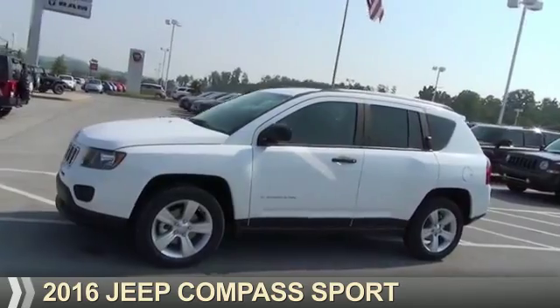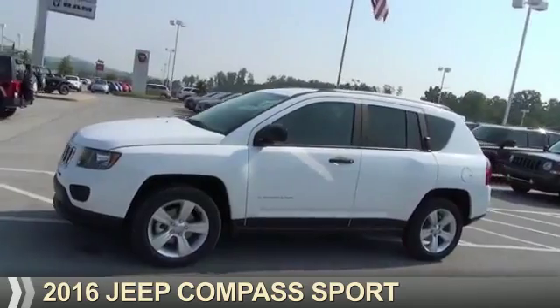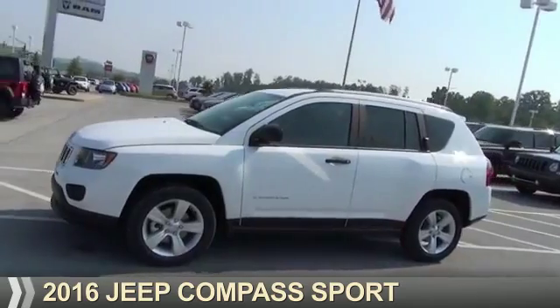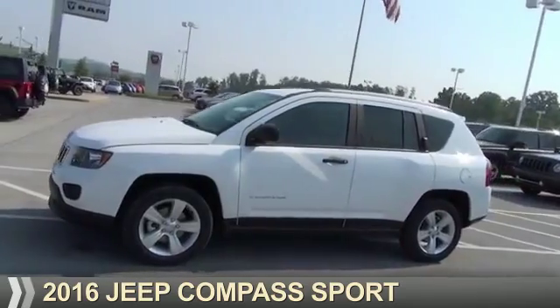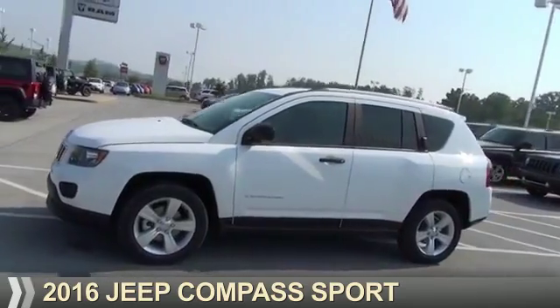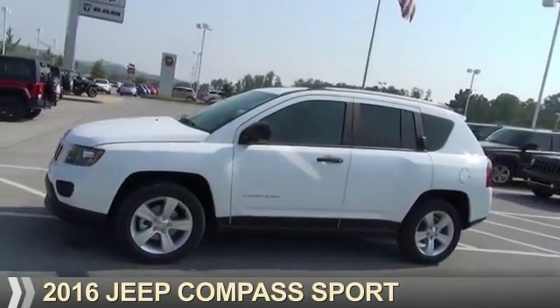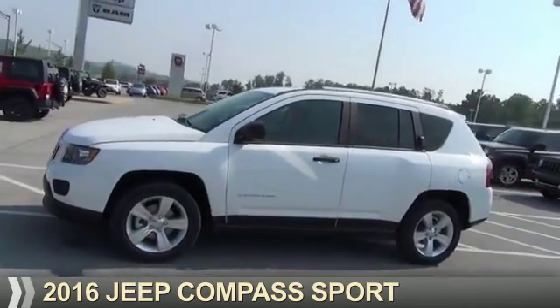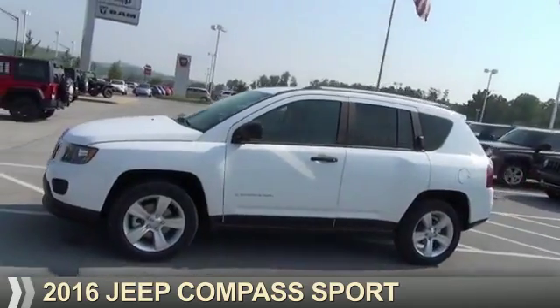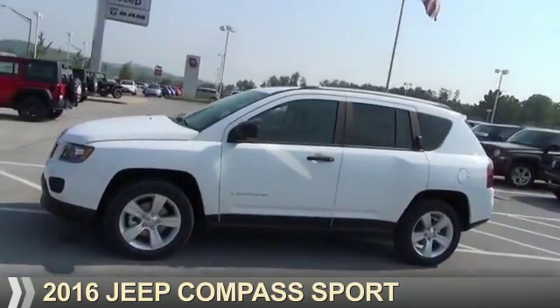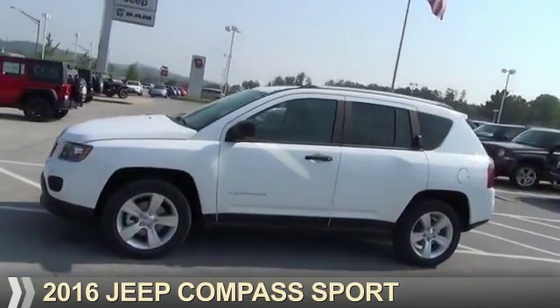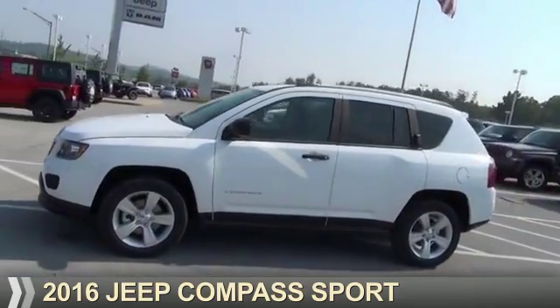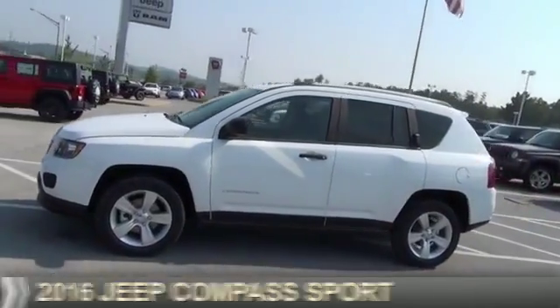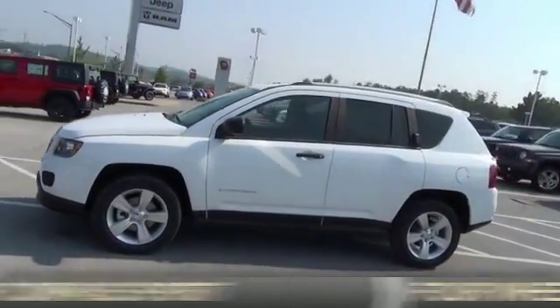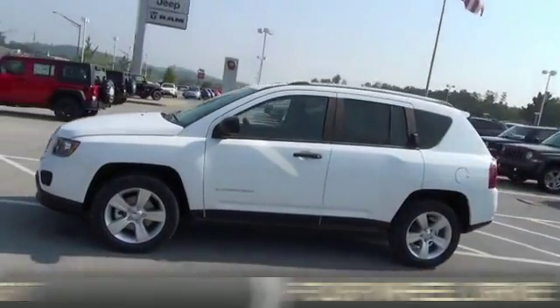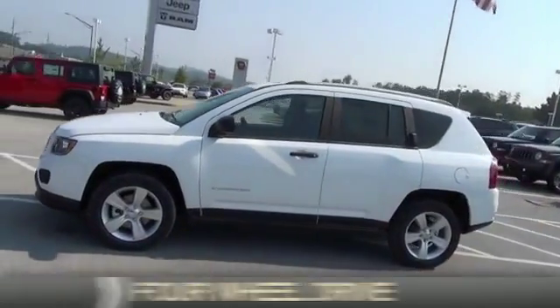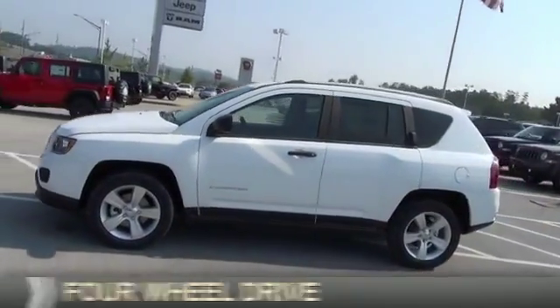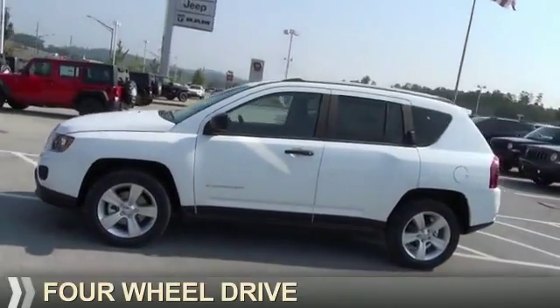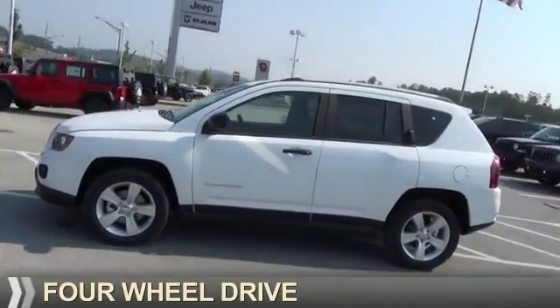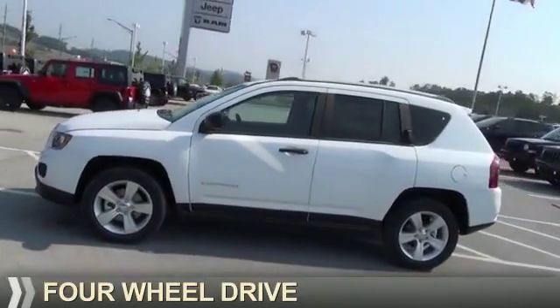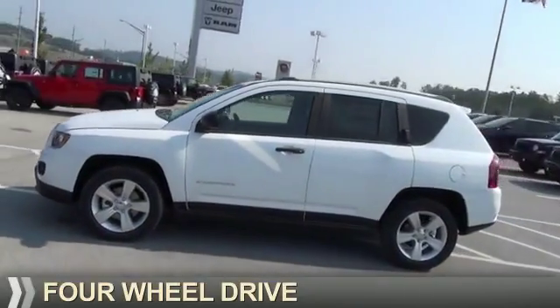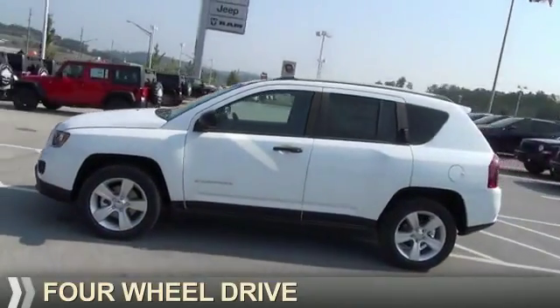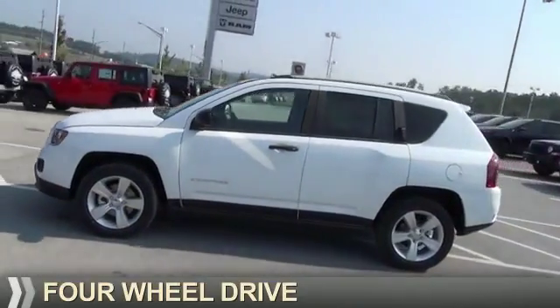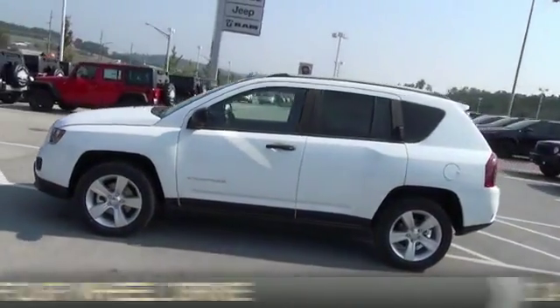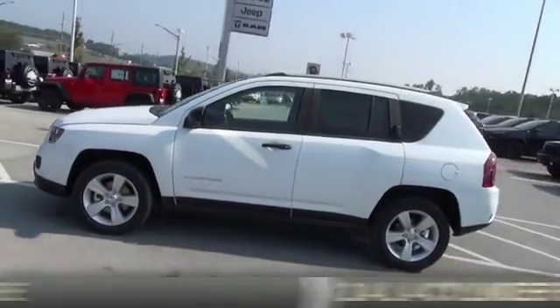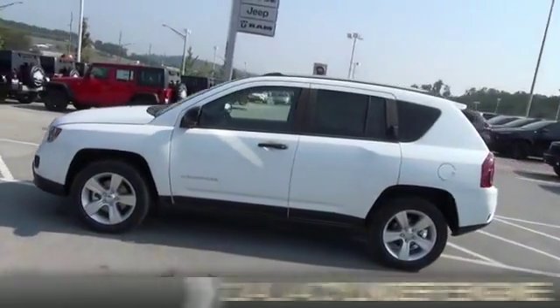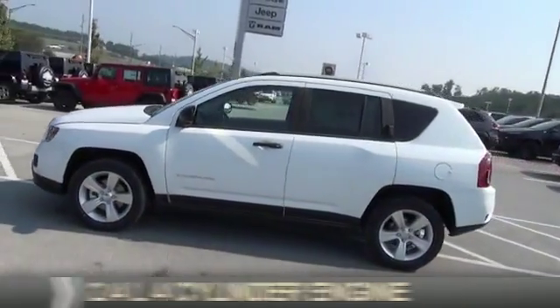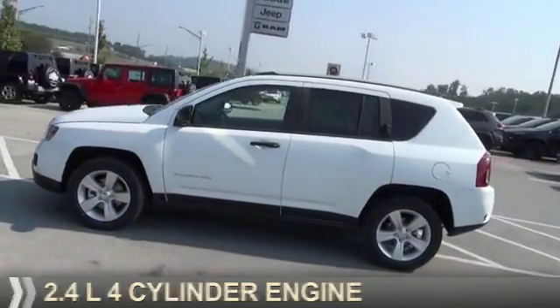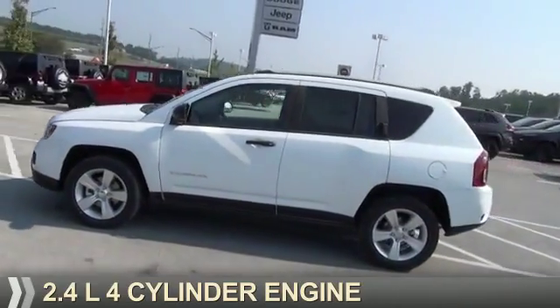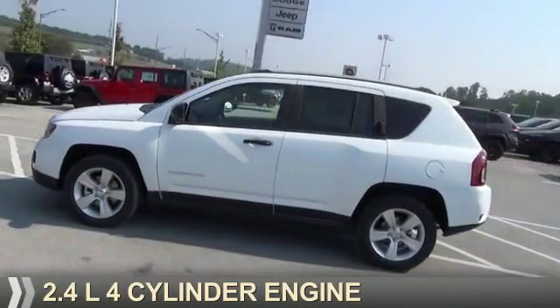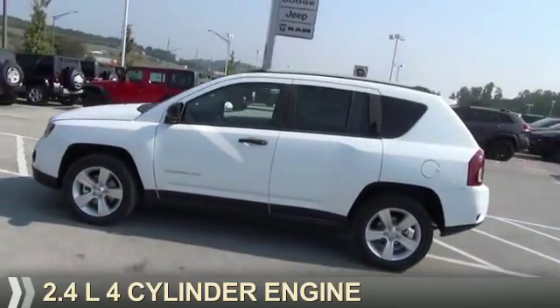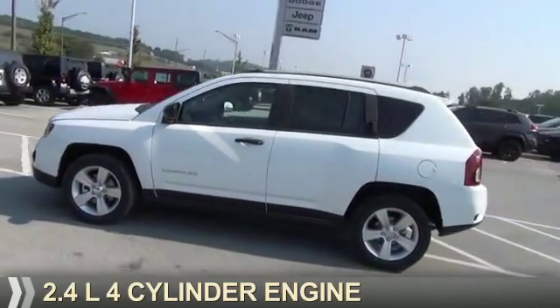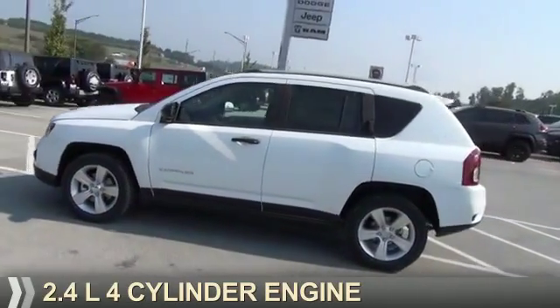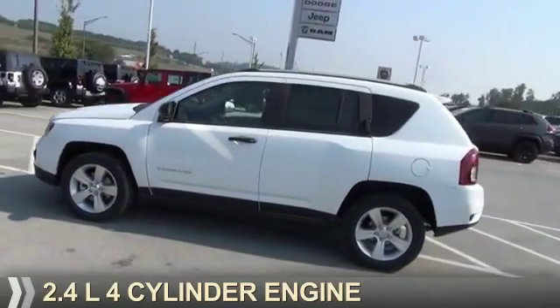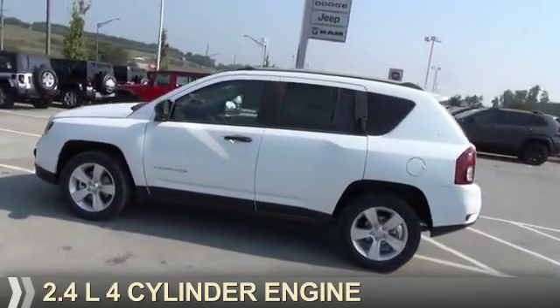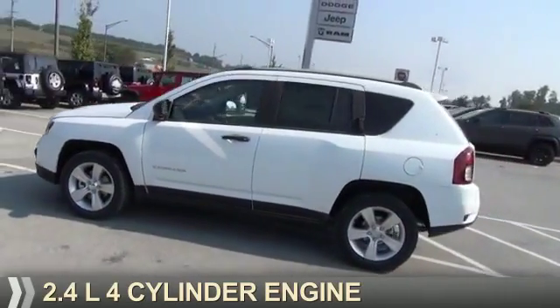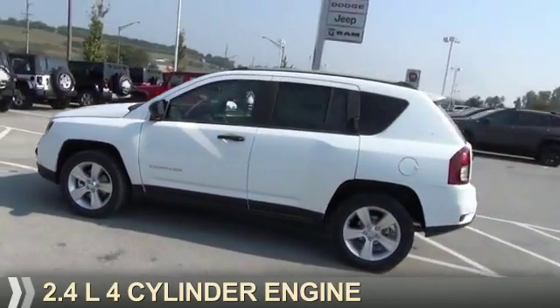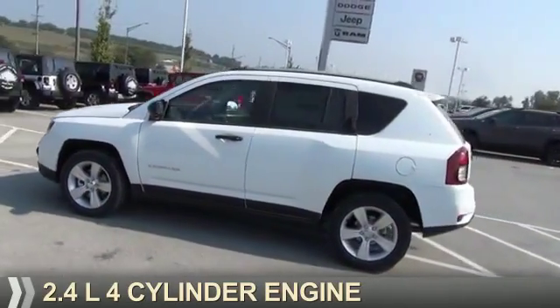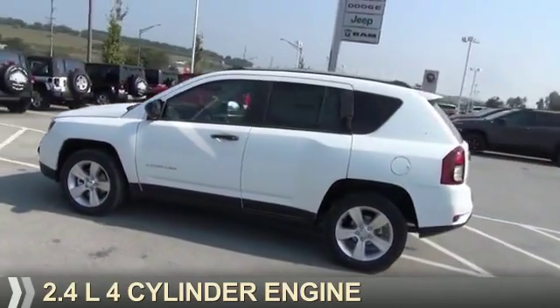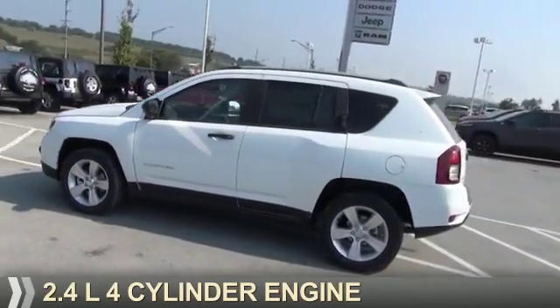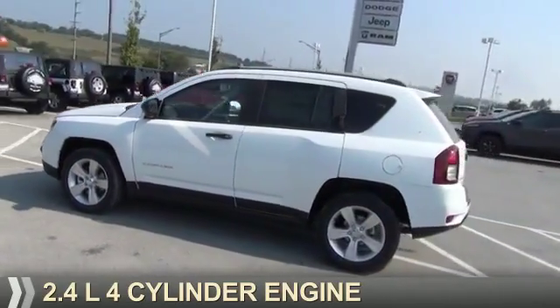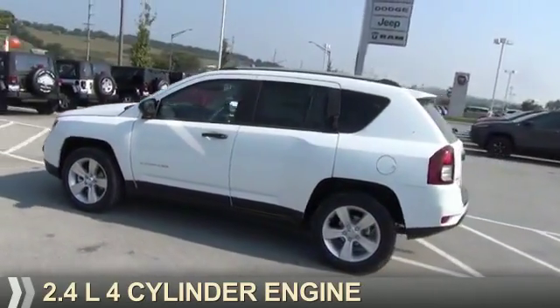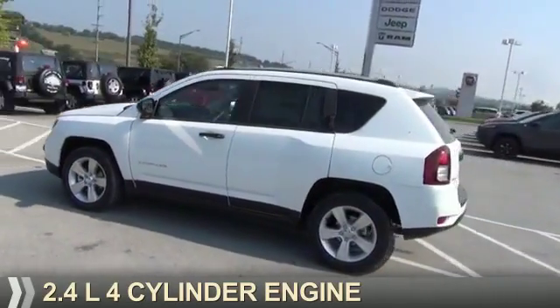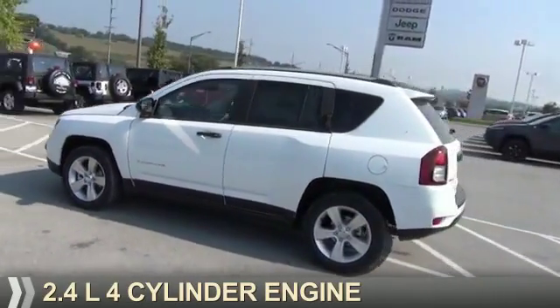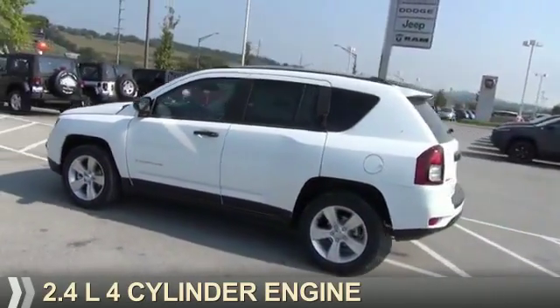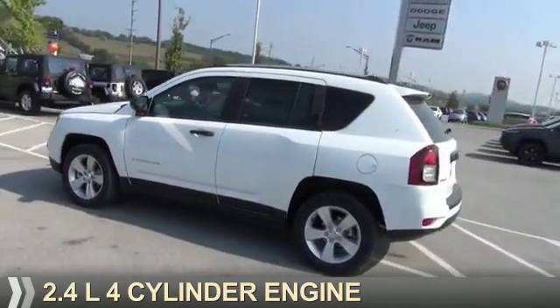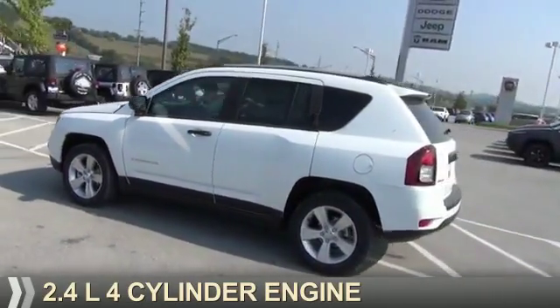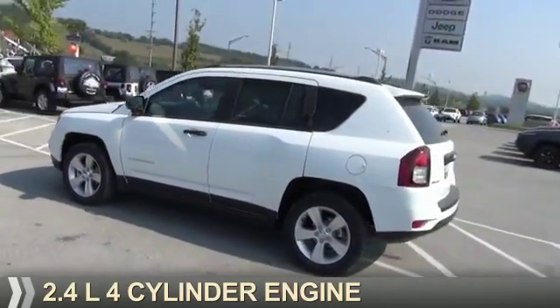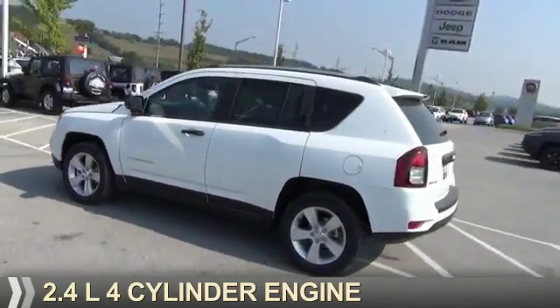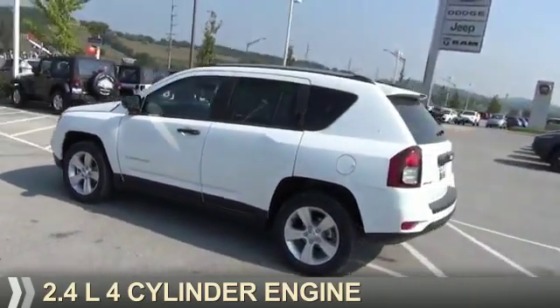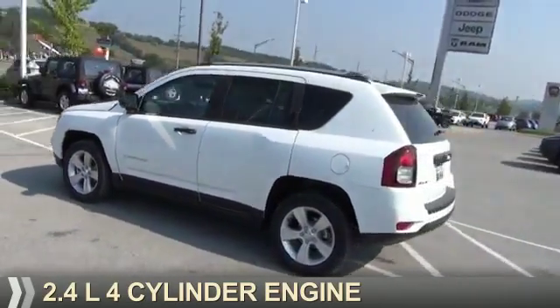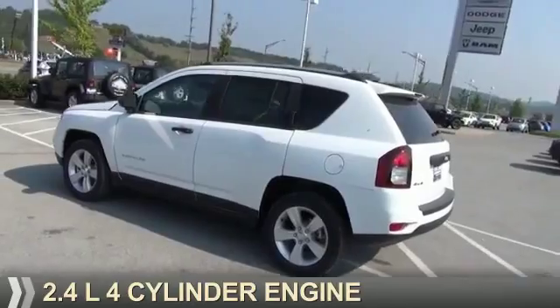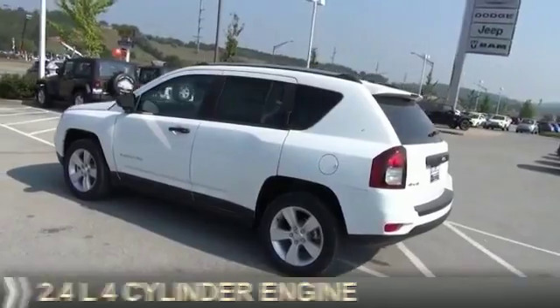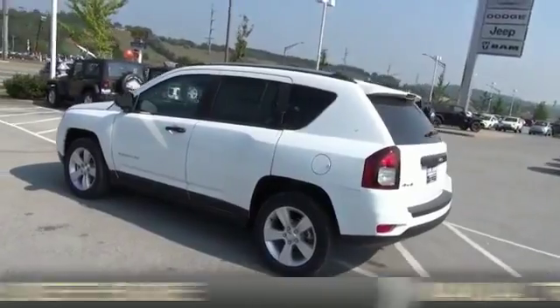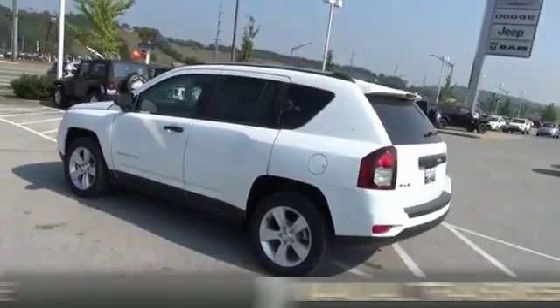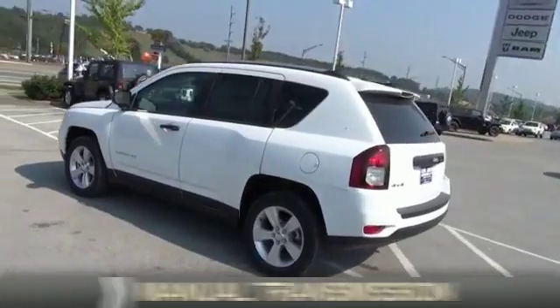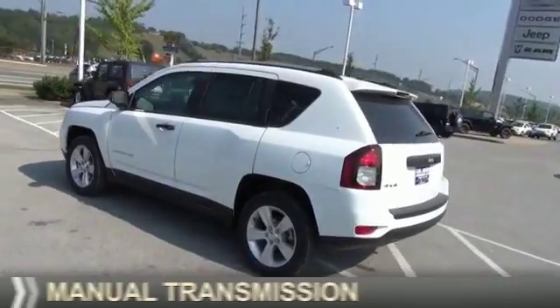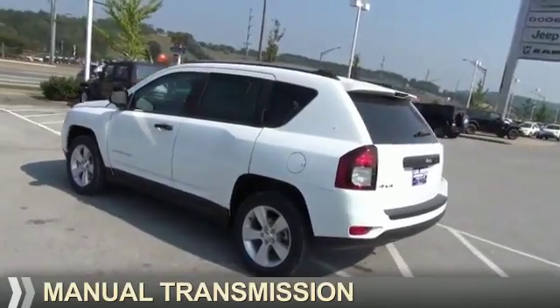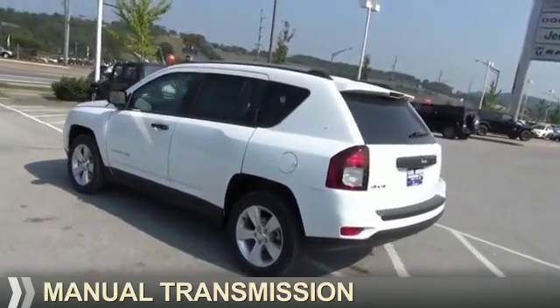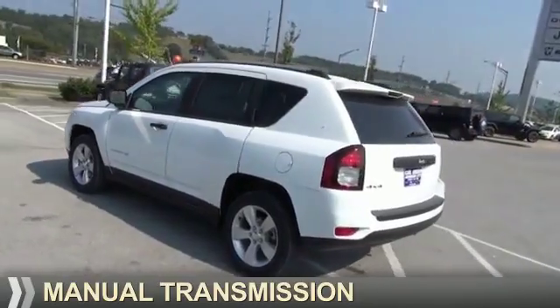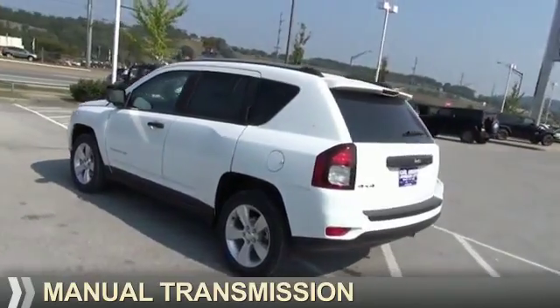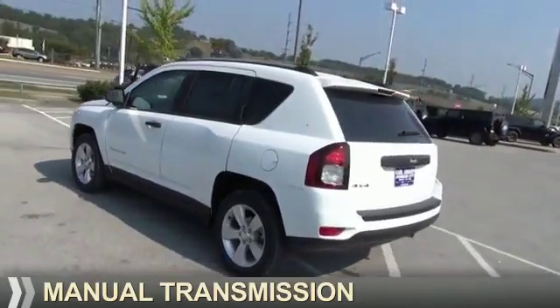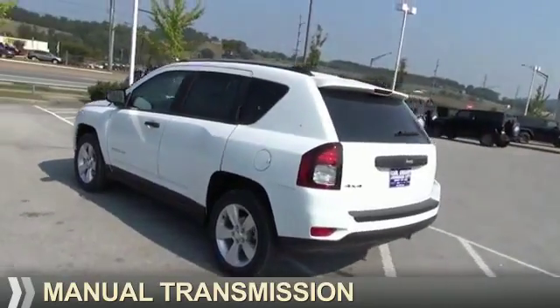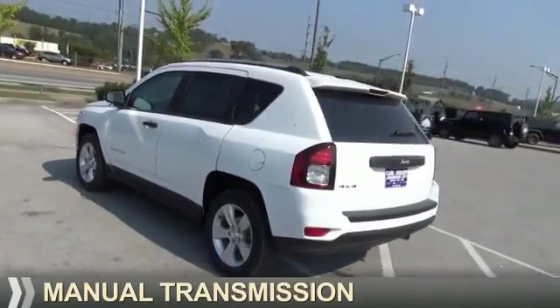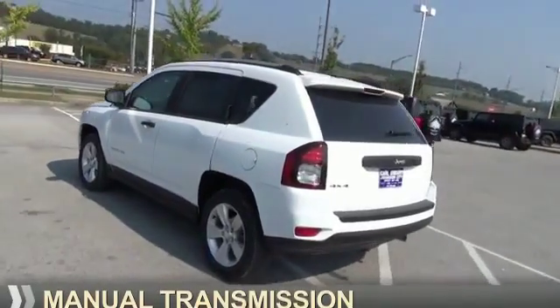It's powered by 4-wheel drive, a 2.4-liter, 4-cylinder engine, and a manual transmission.